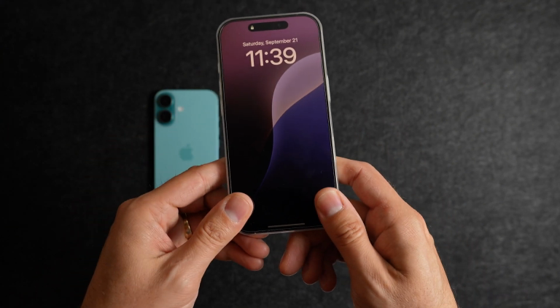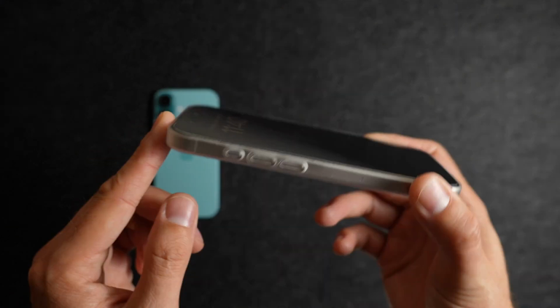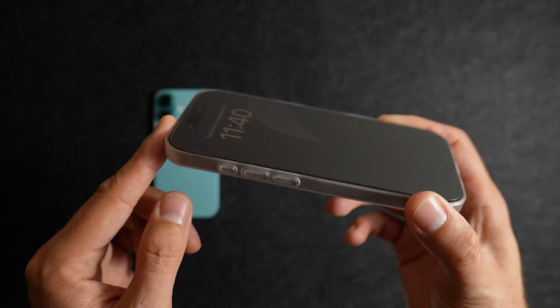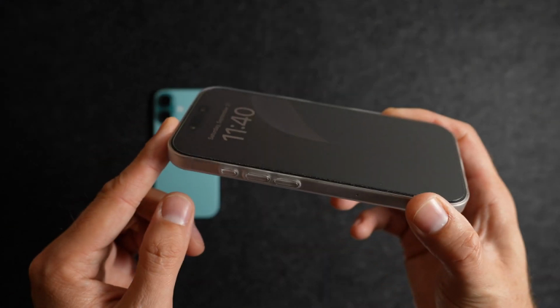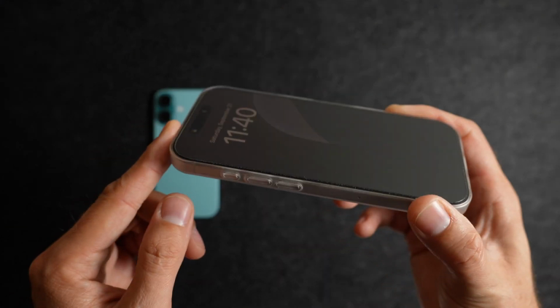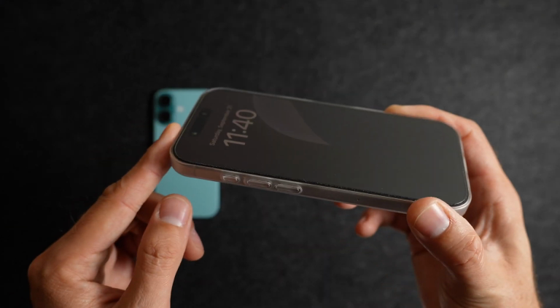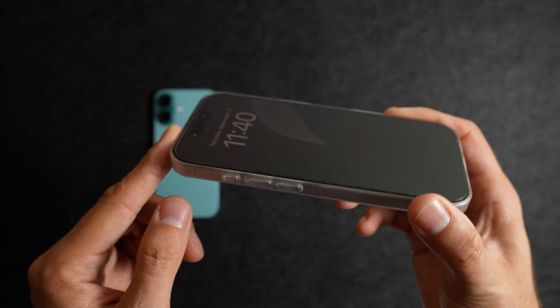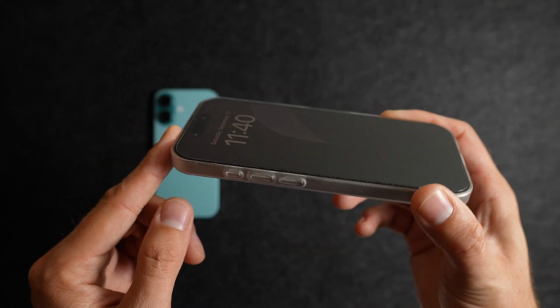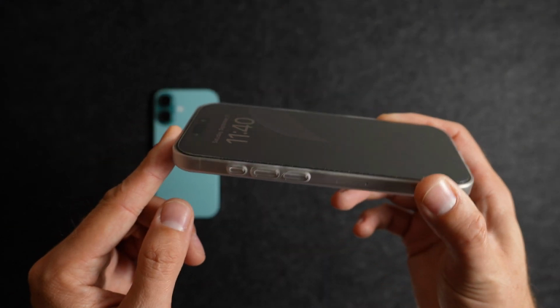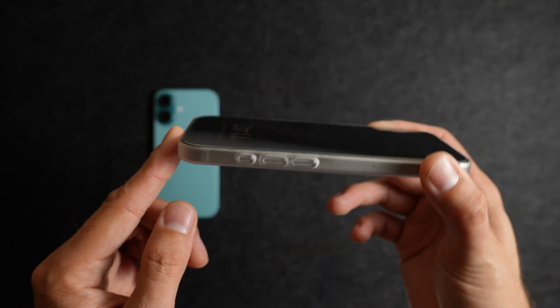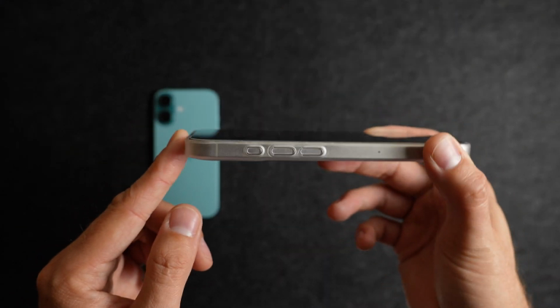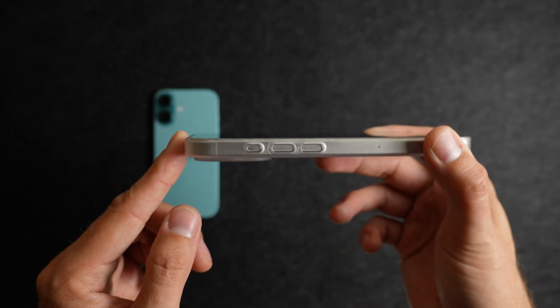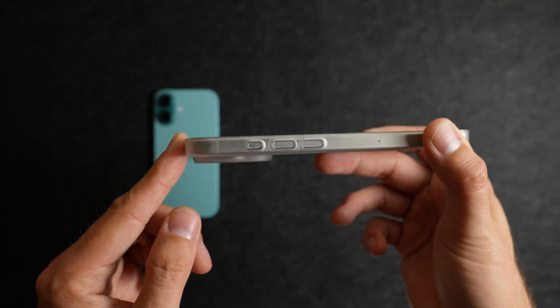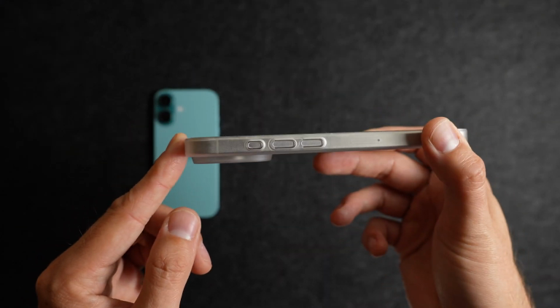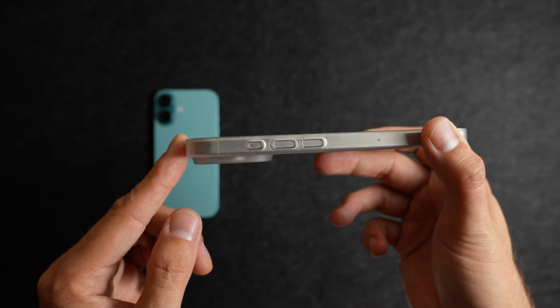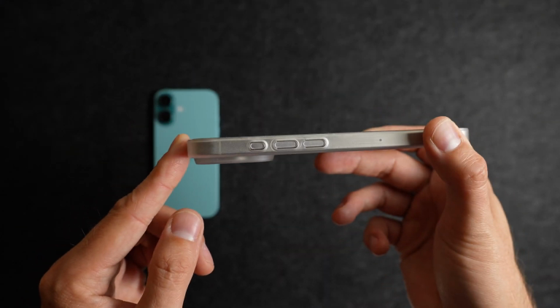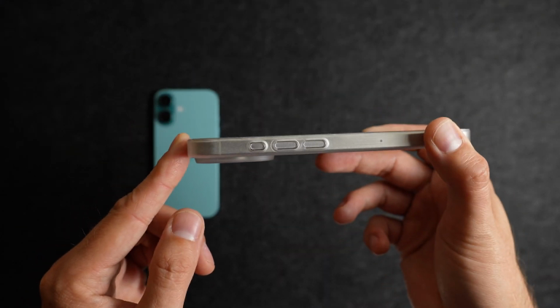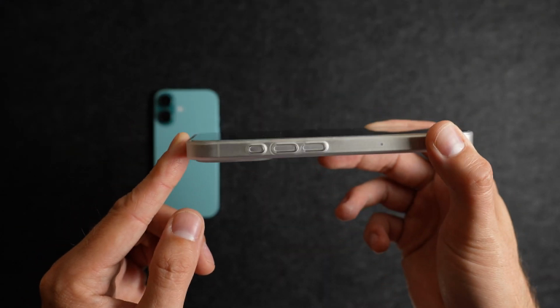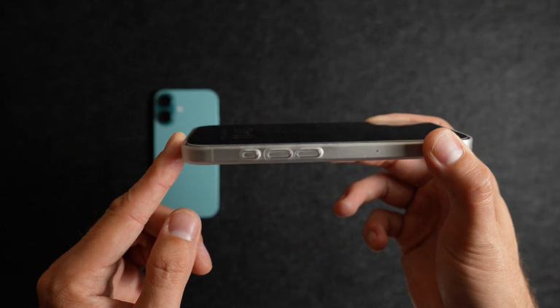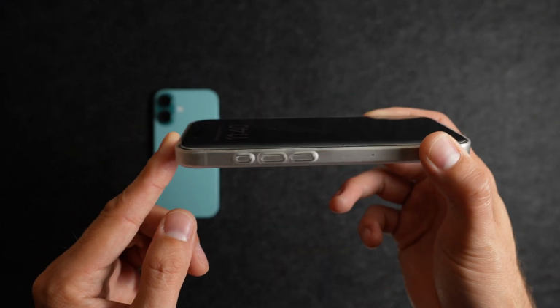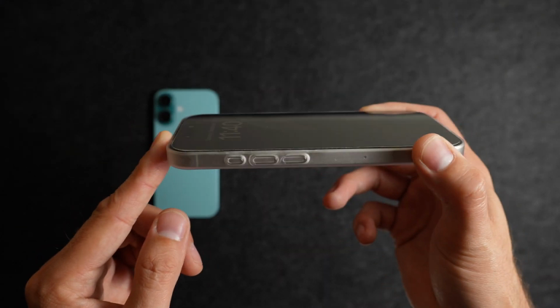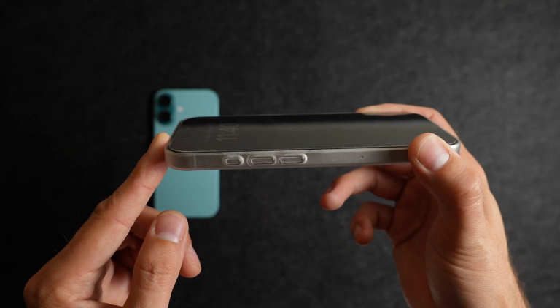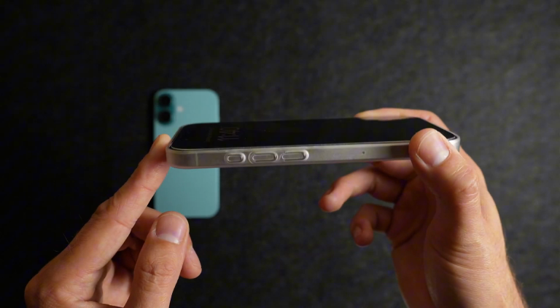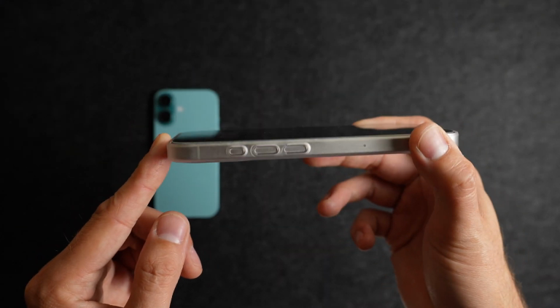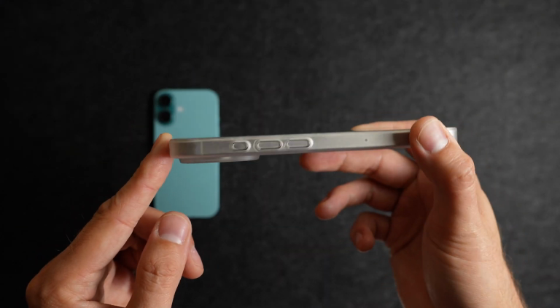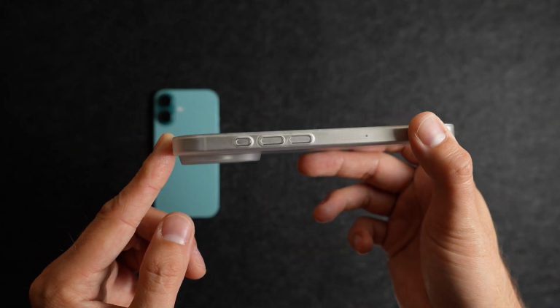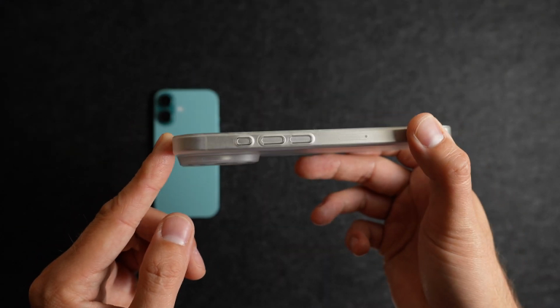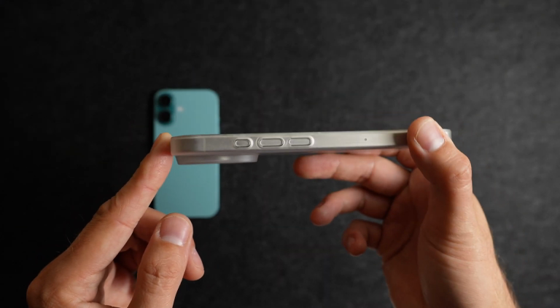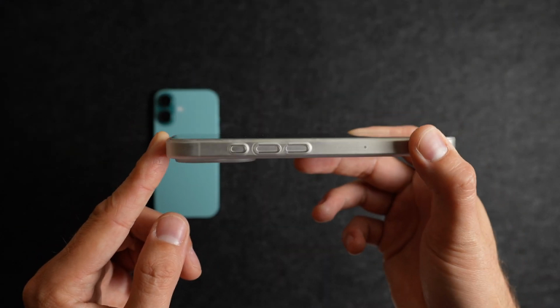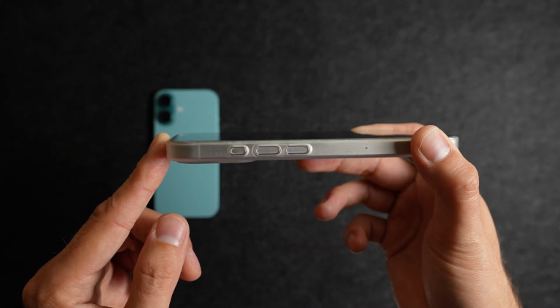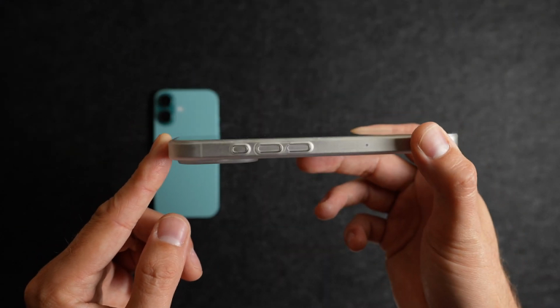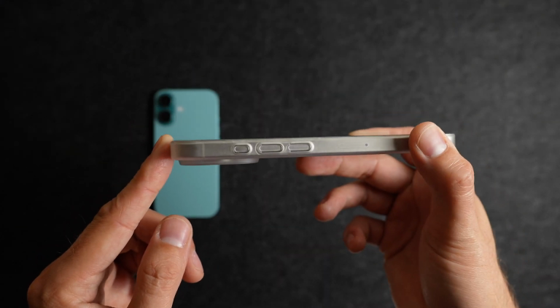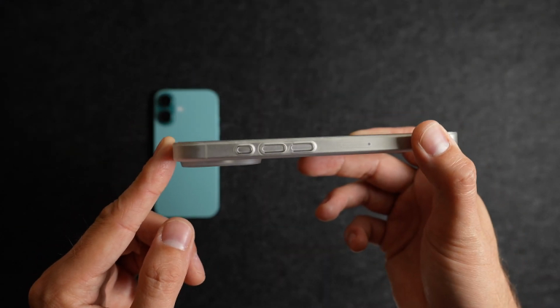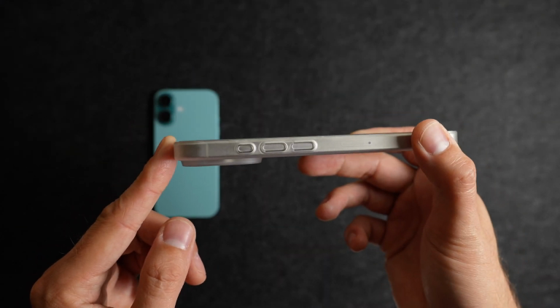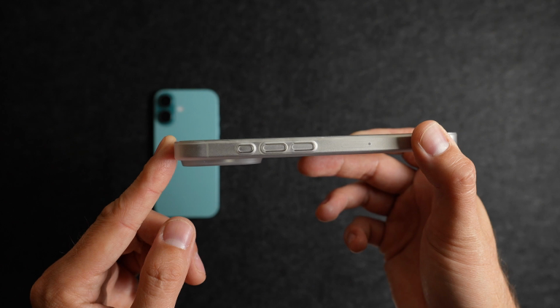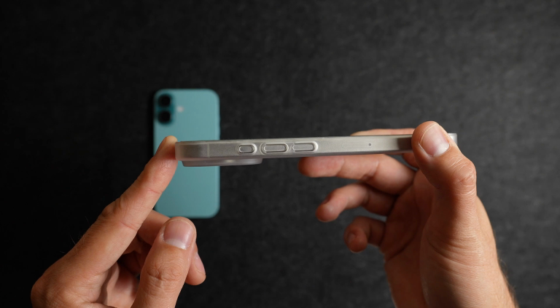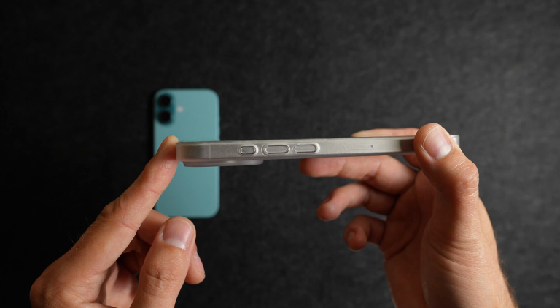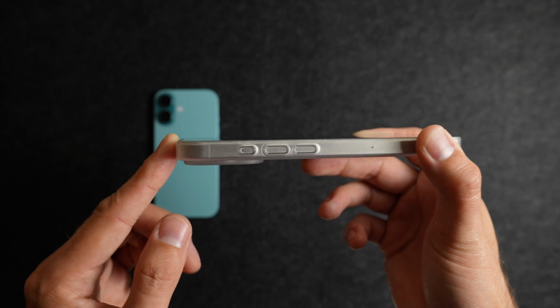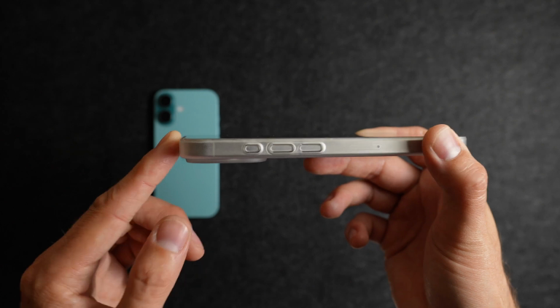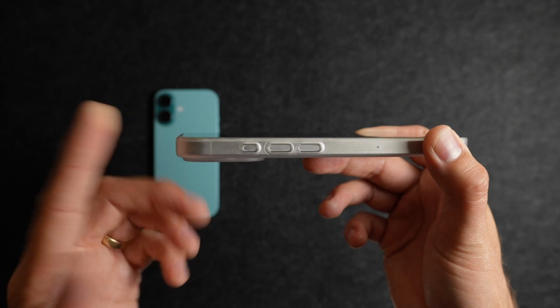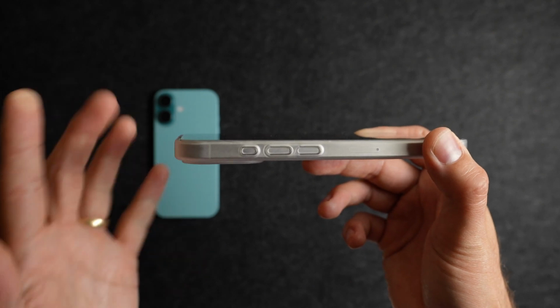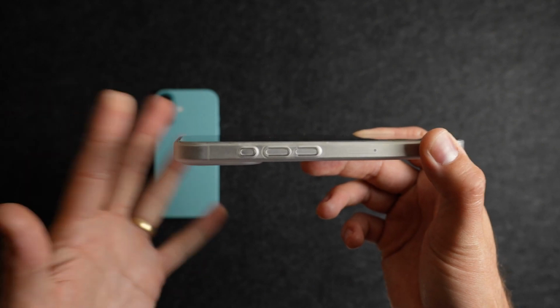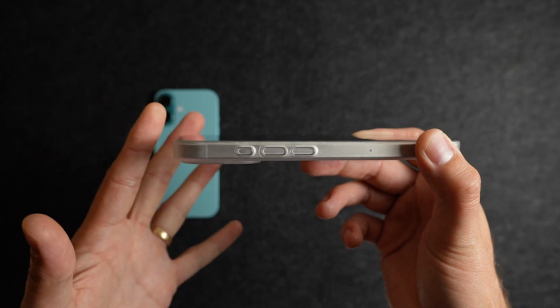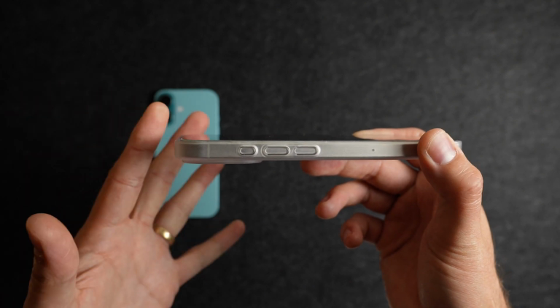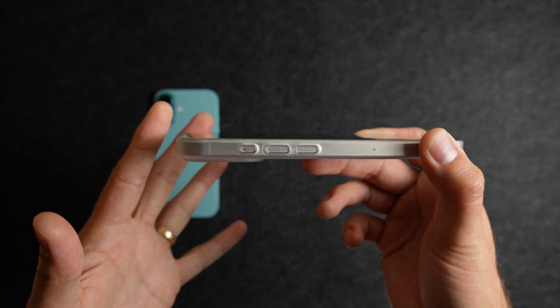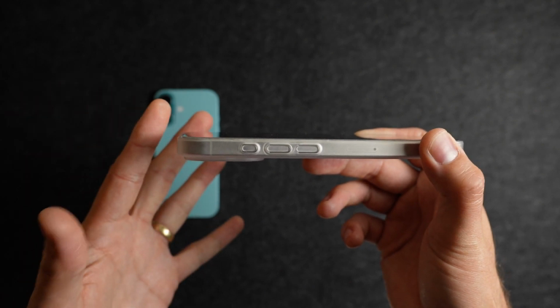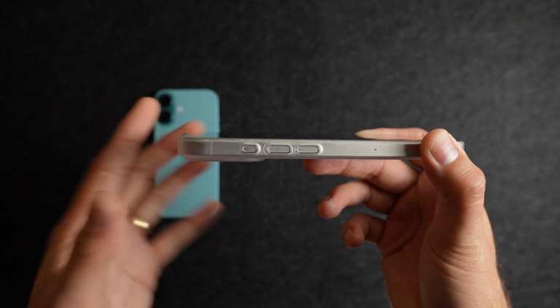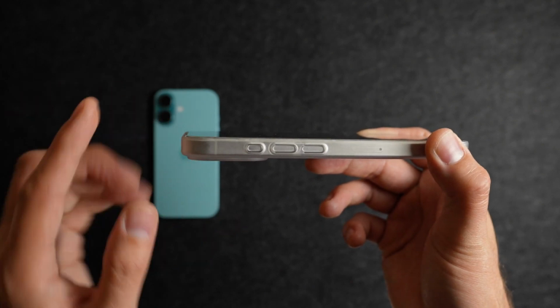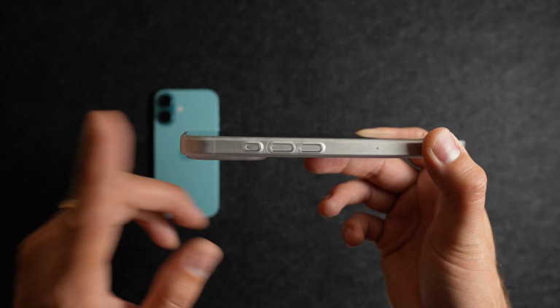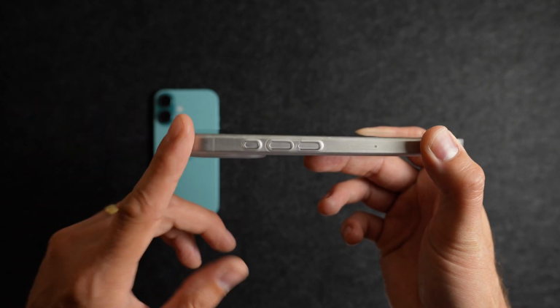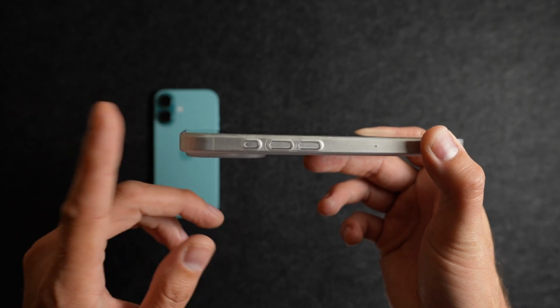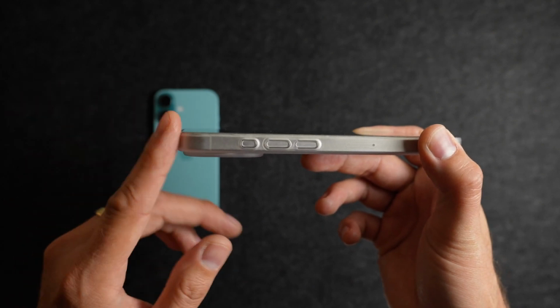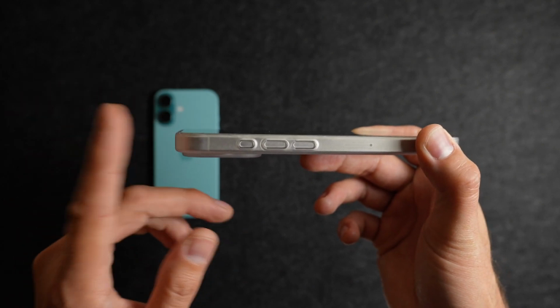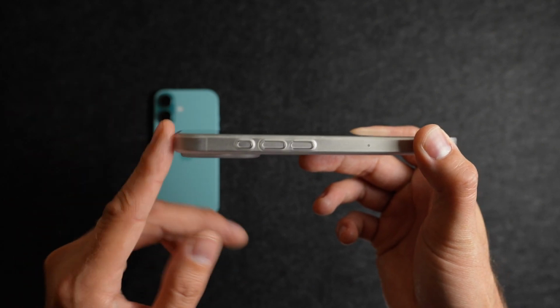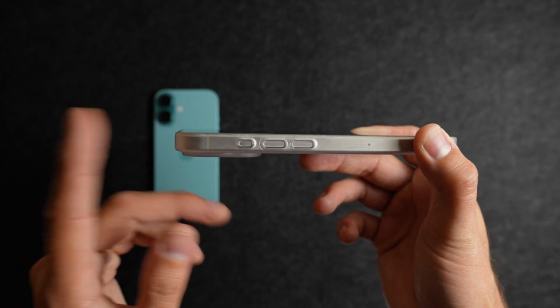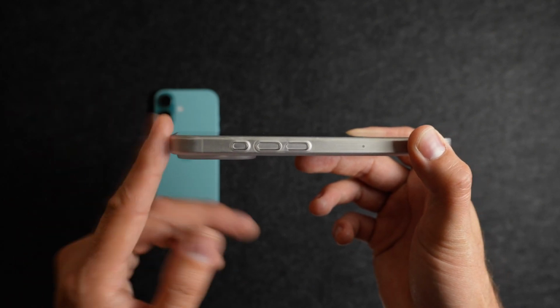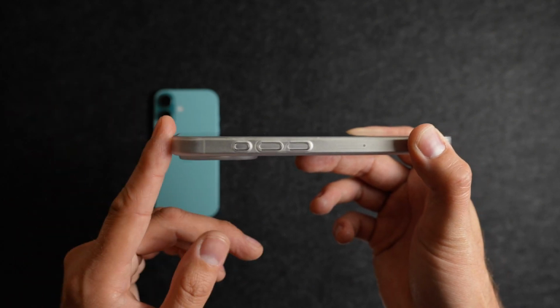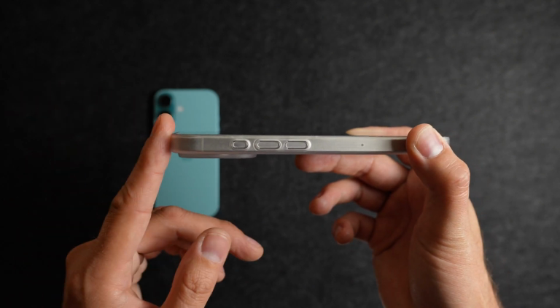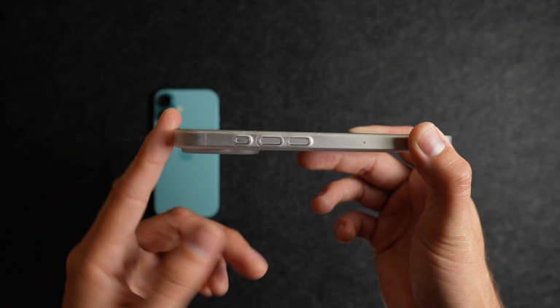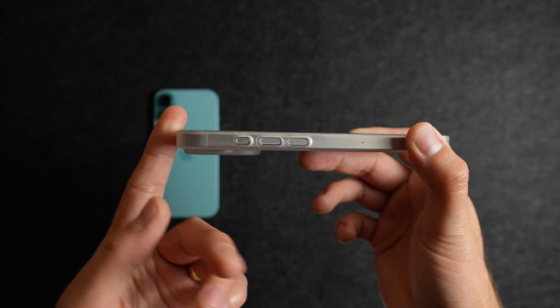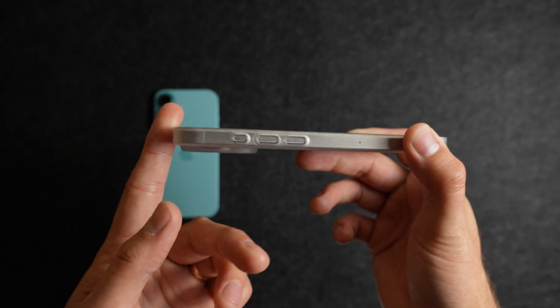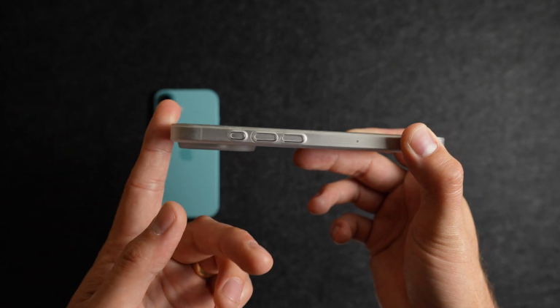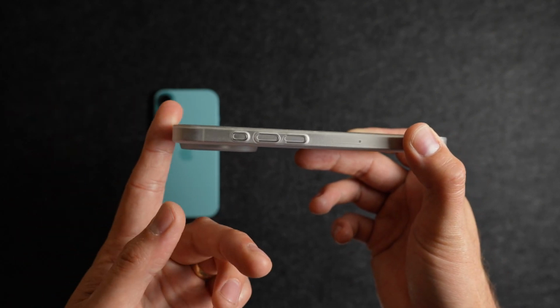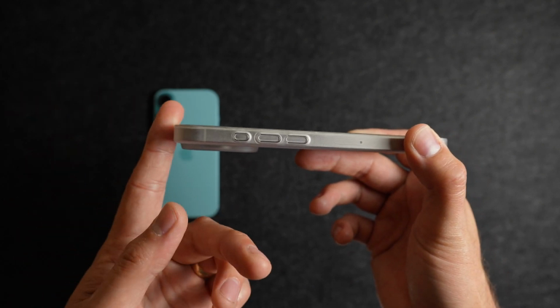I have a screen protector installed on here, so with that you're not going to get much lip protection. Though if you don't have one, you will get some lip protection from this case.